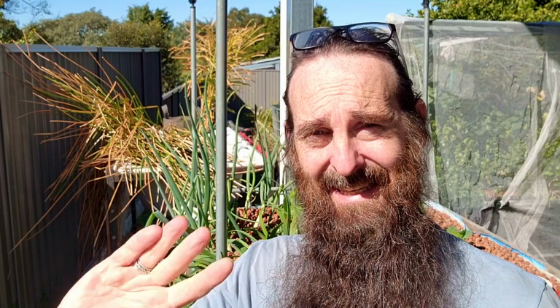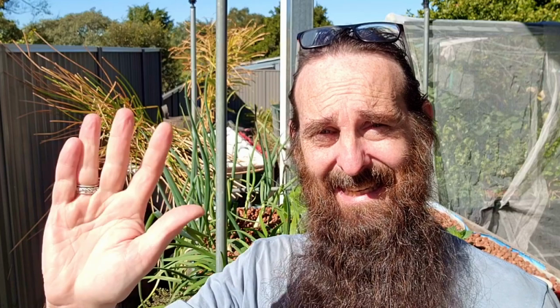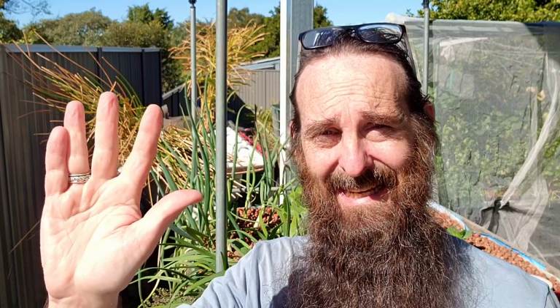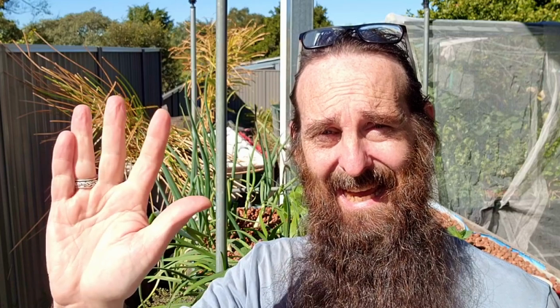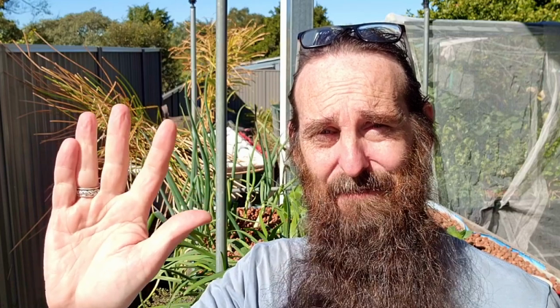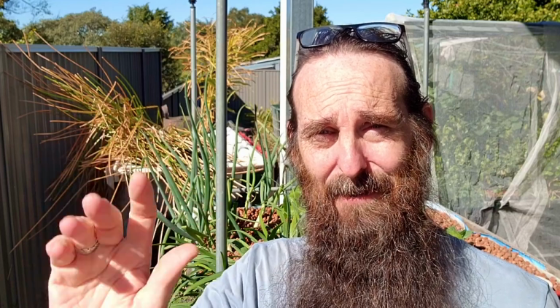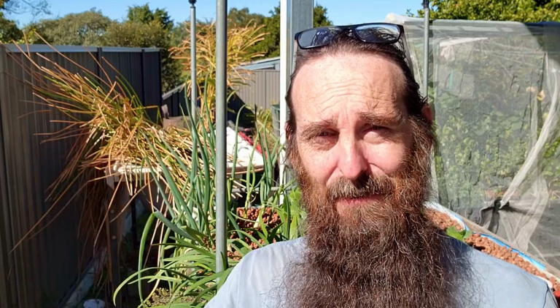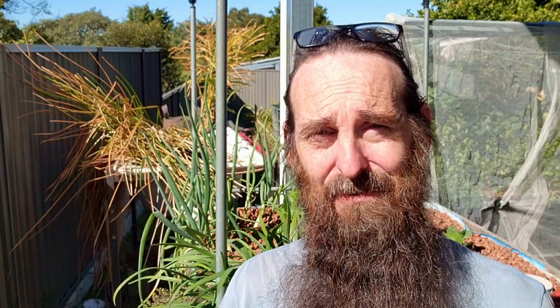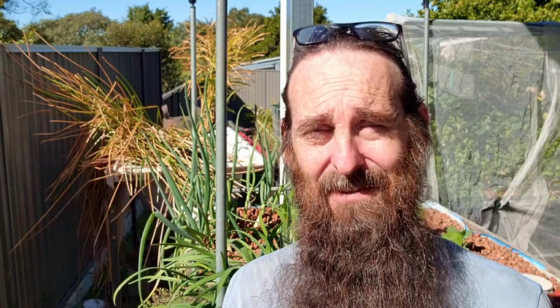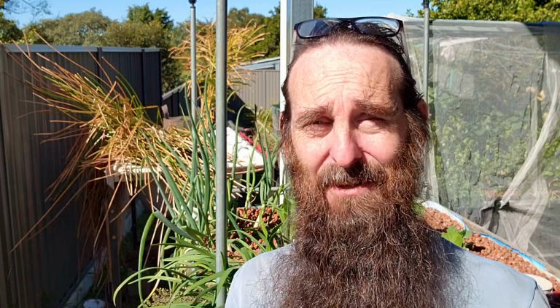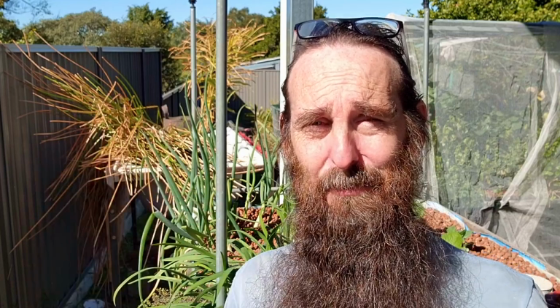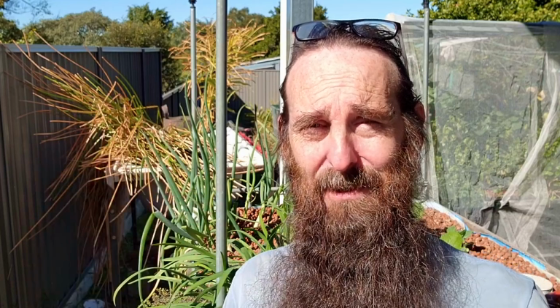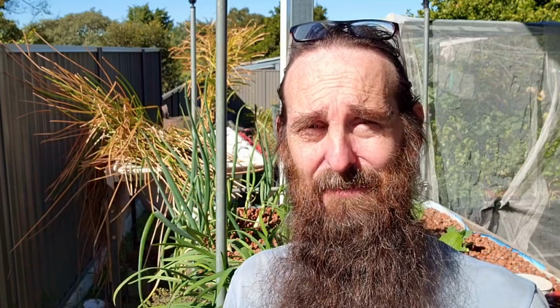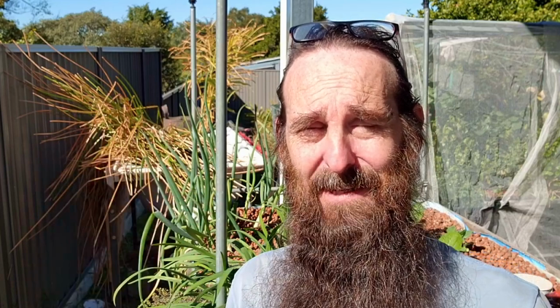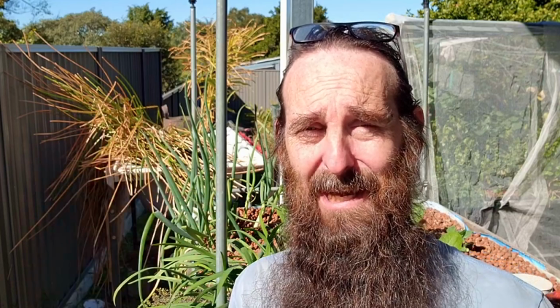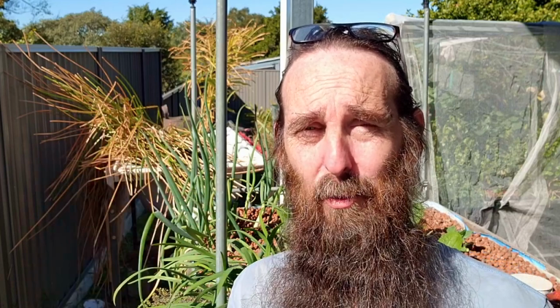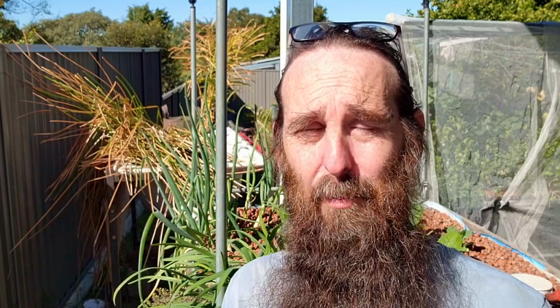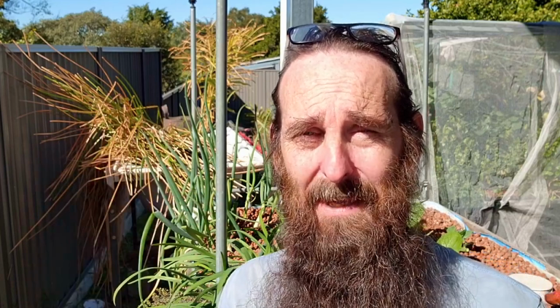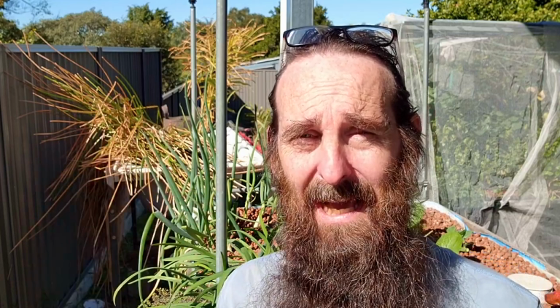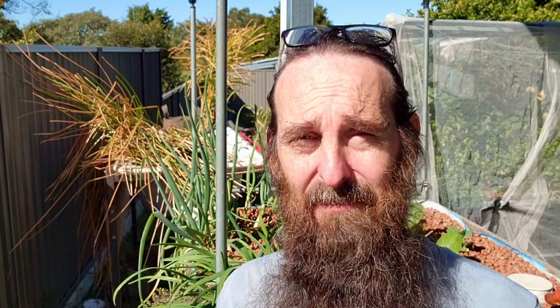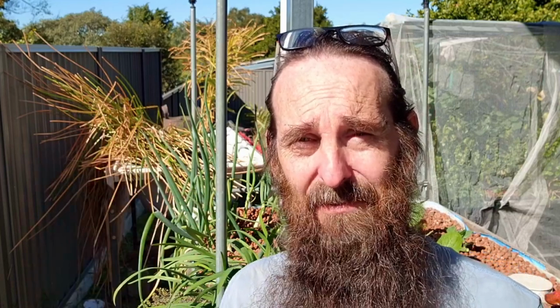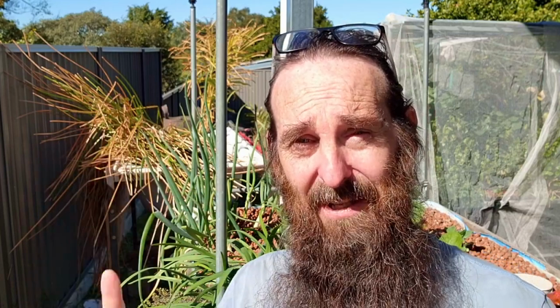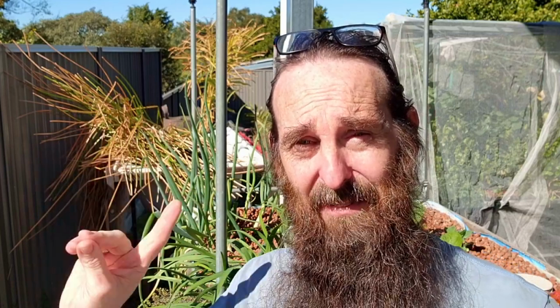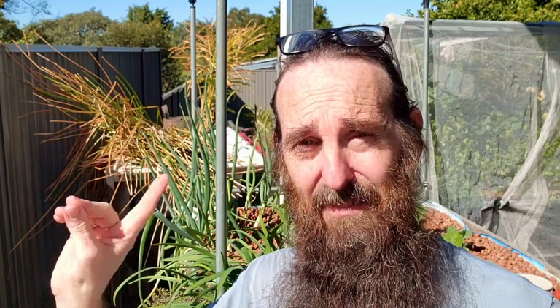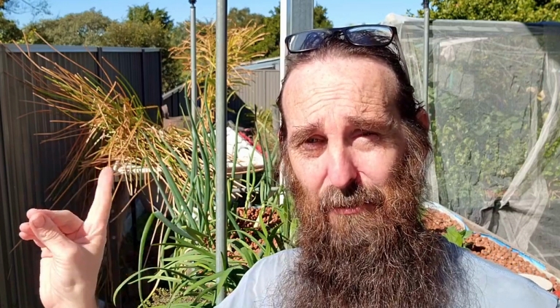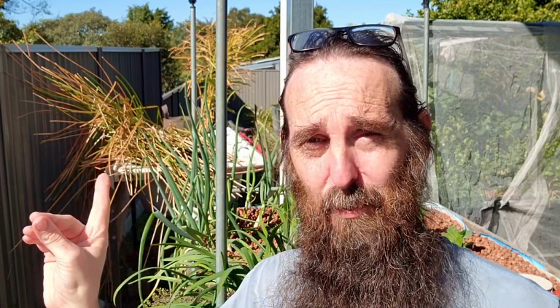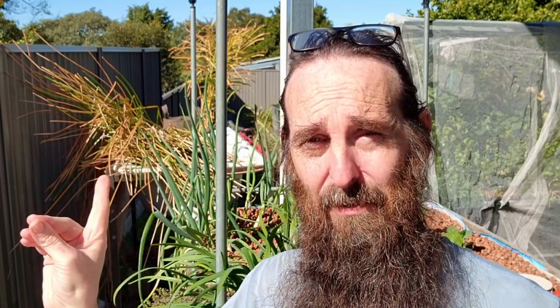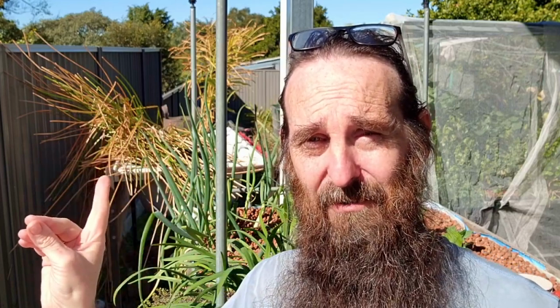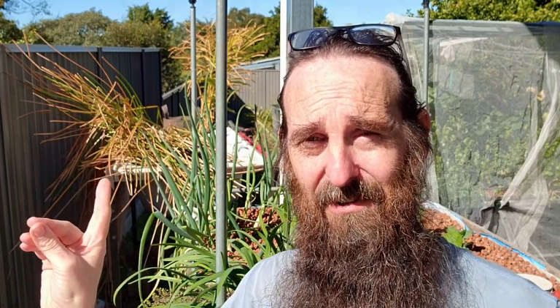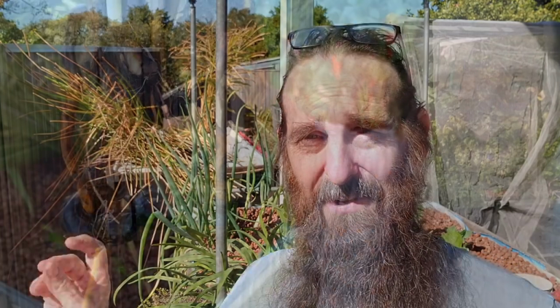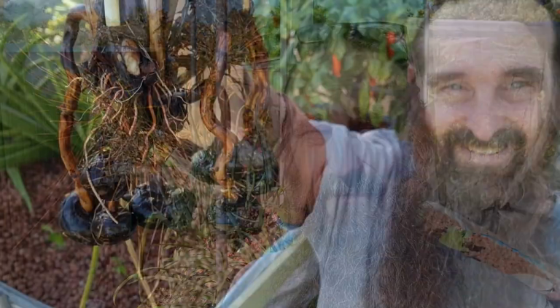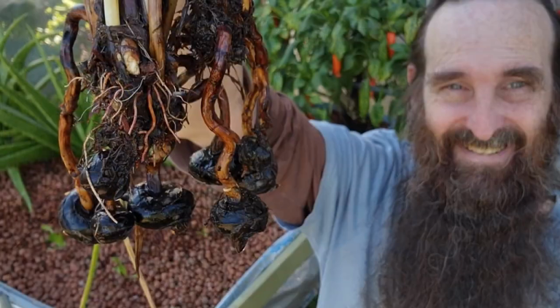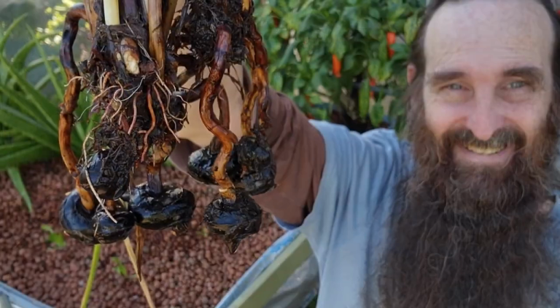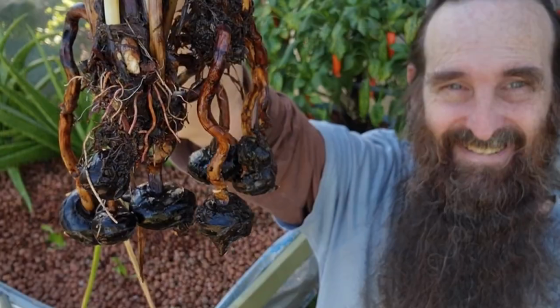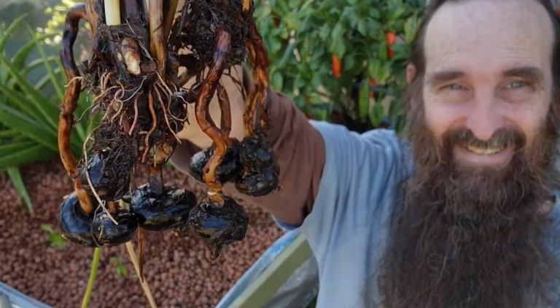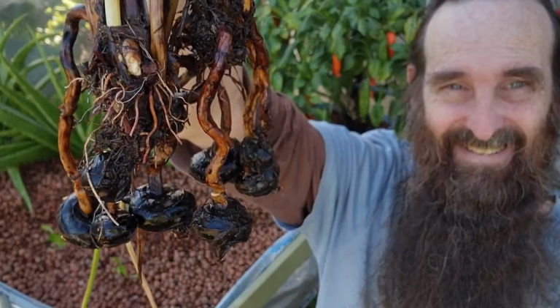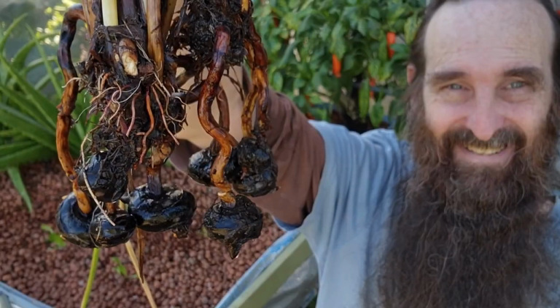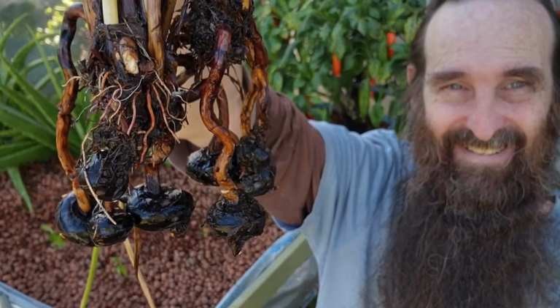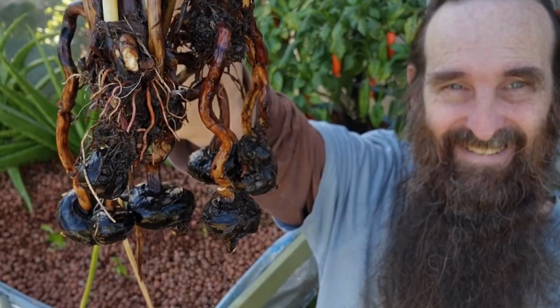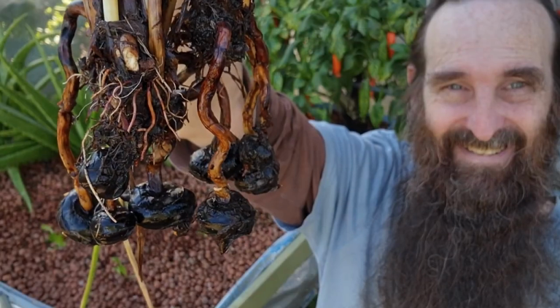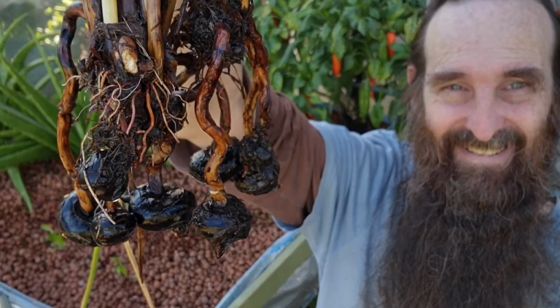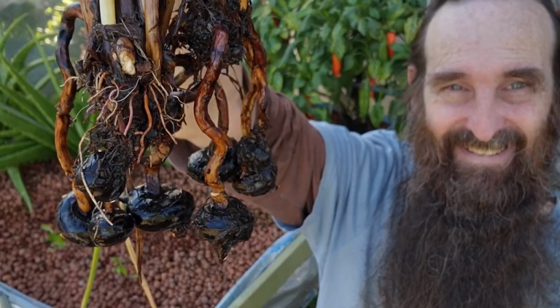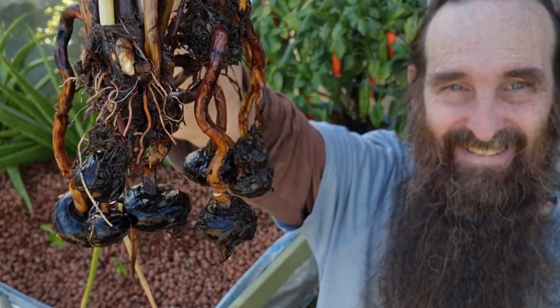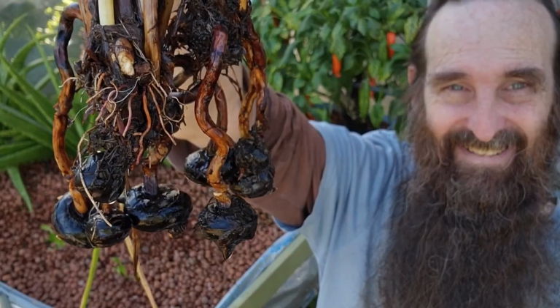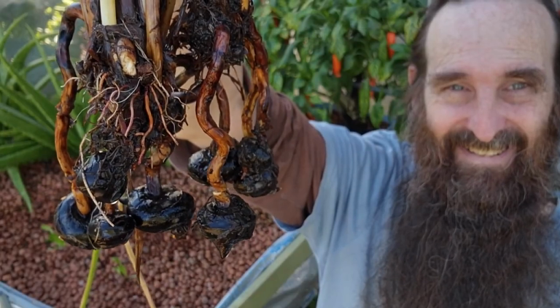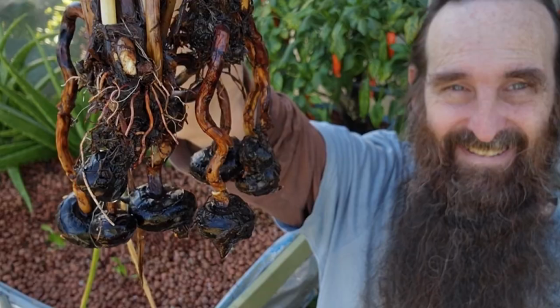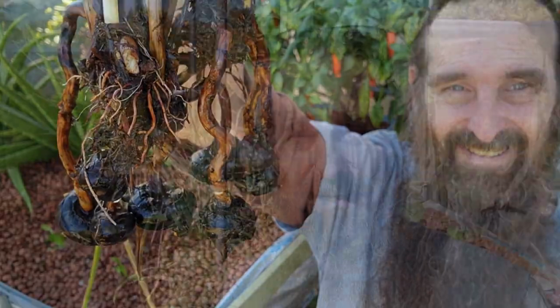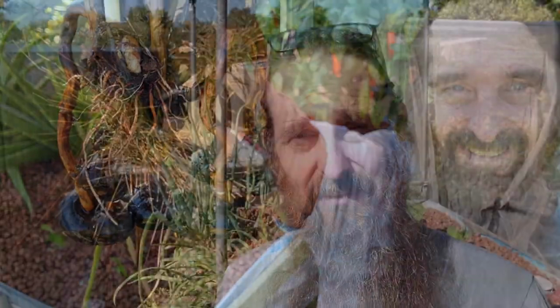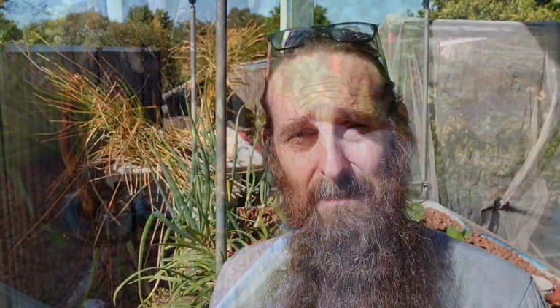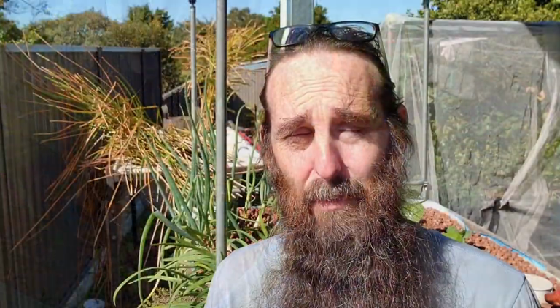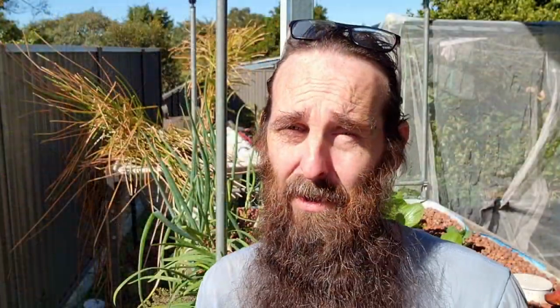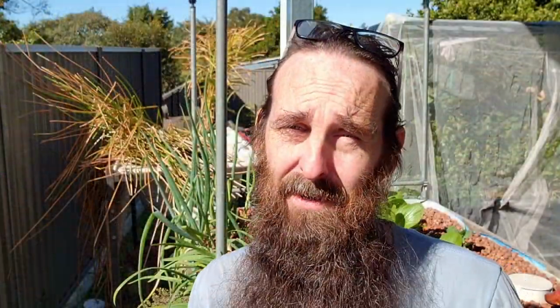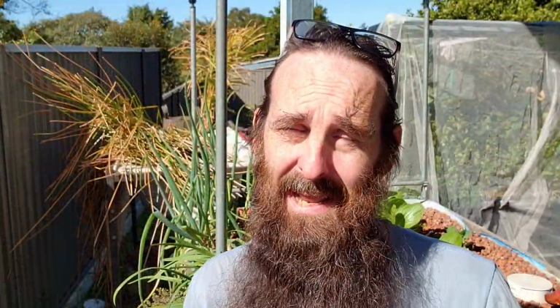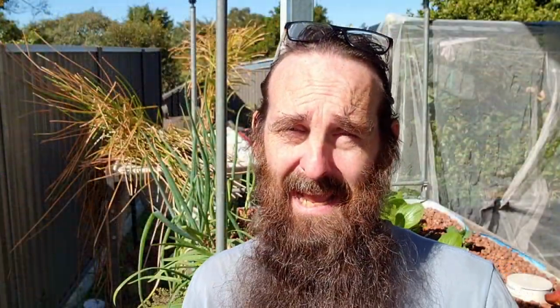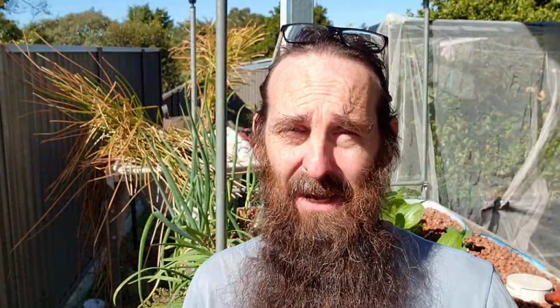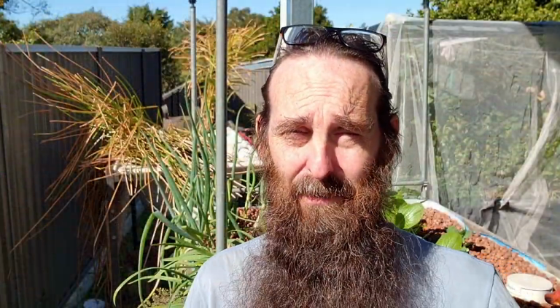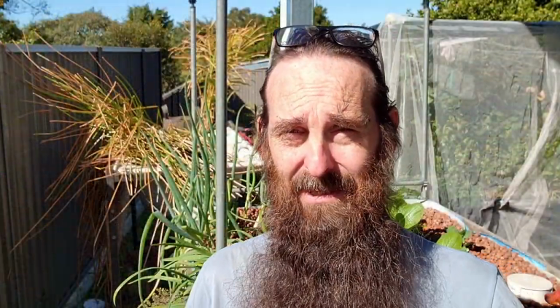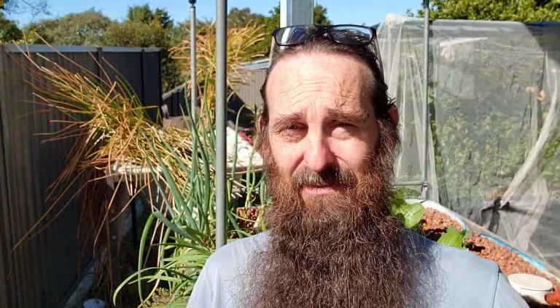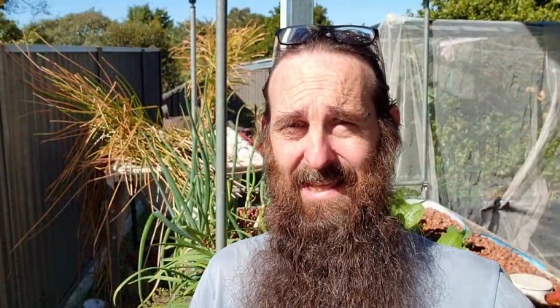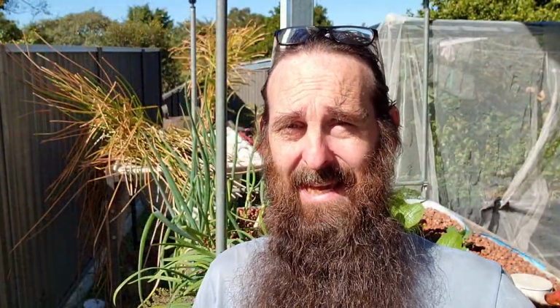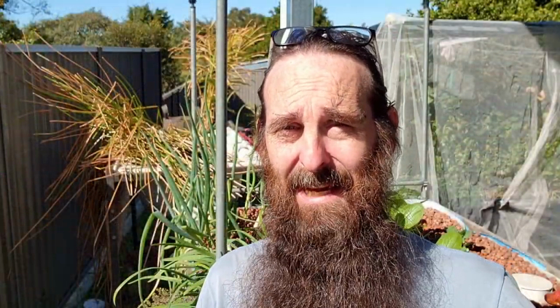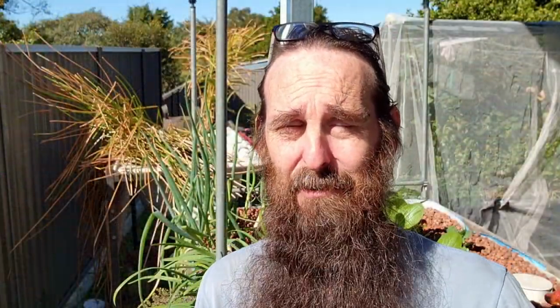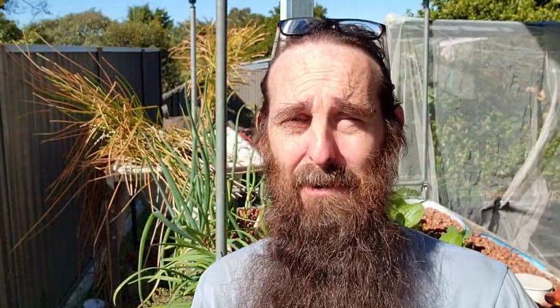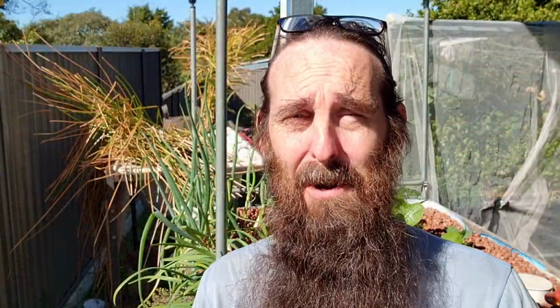G'day folks, in this week's video we'll be harvesting those water chestnuts from the aquaponics, and I'll give you a bit of a heads up on how easy they are to grow.